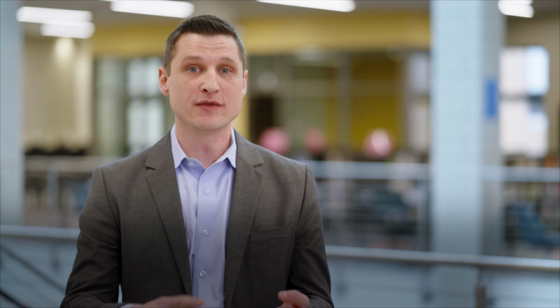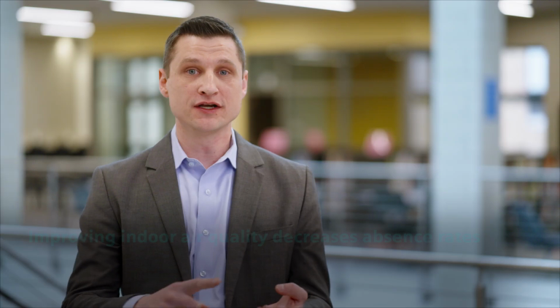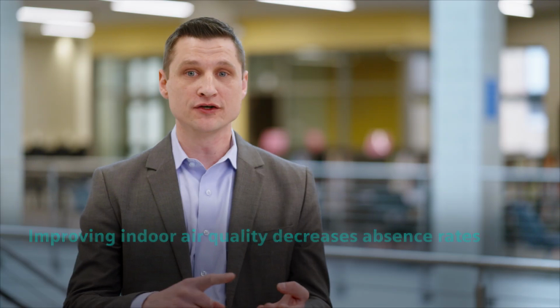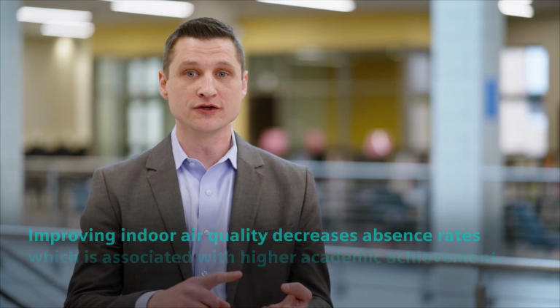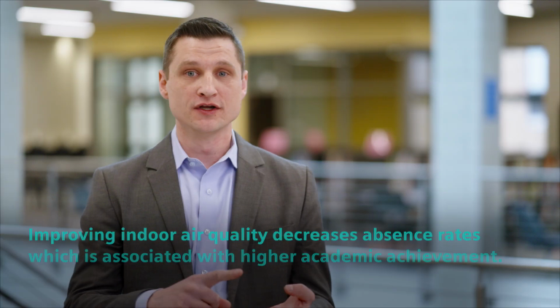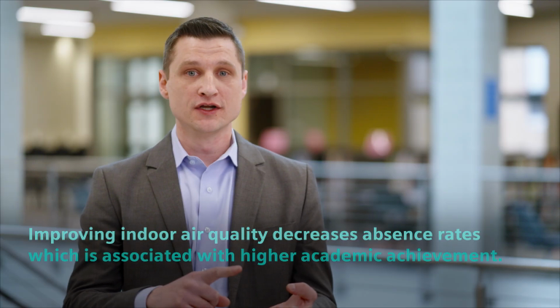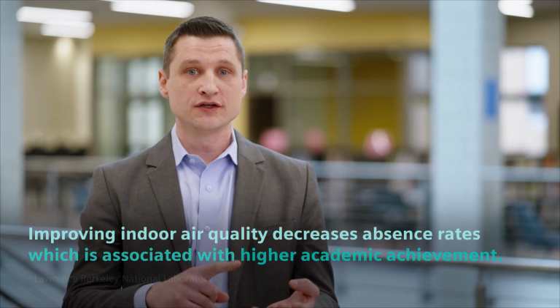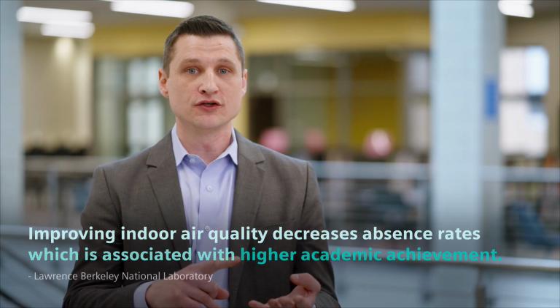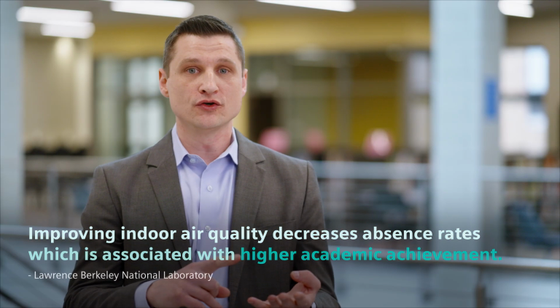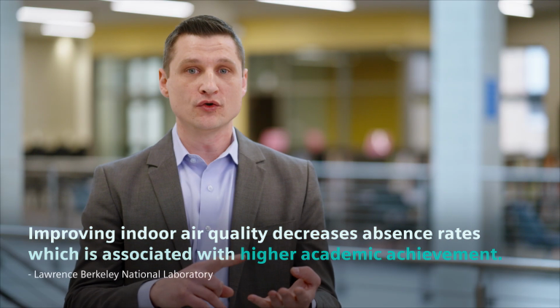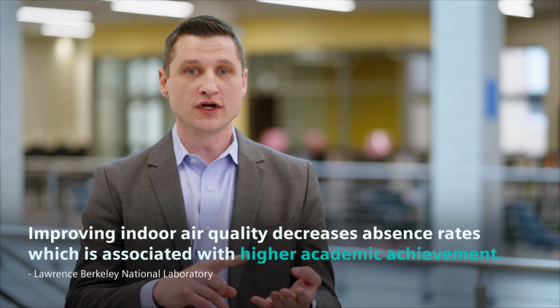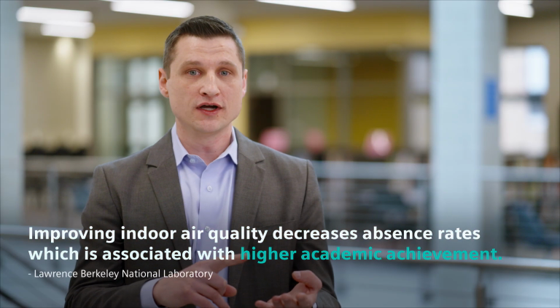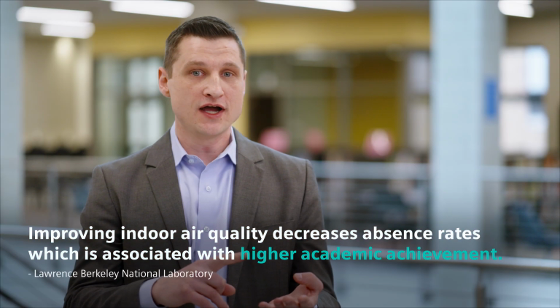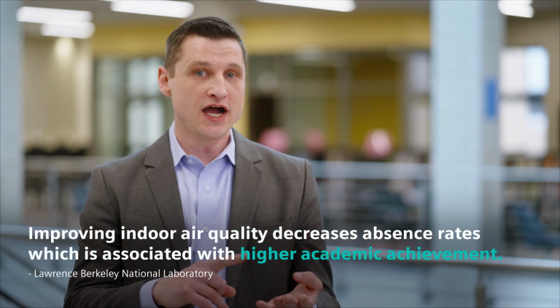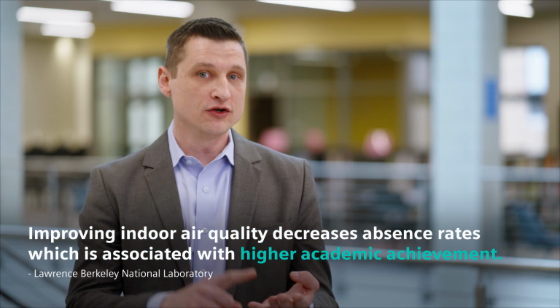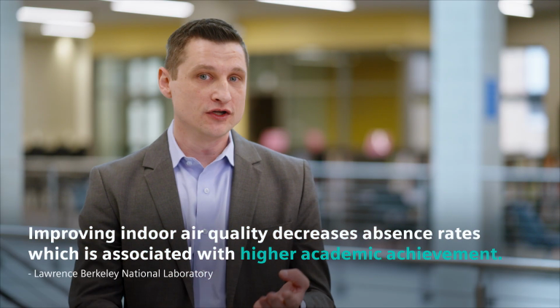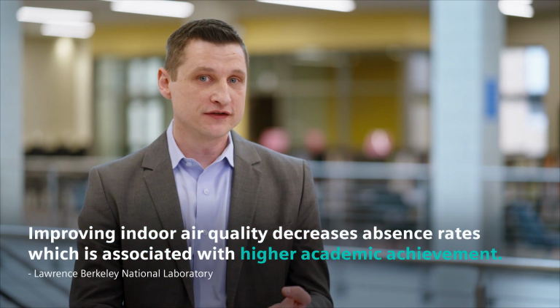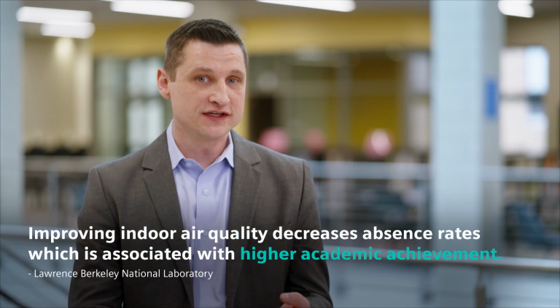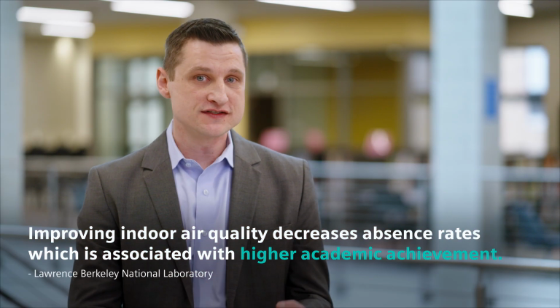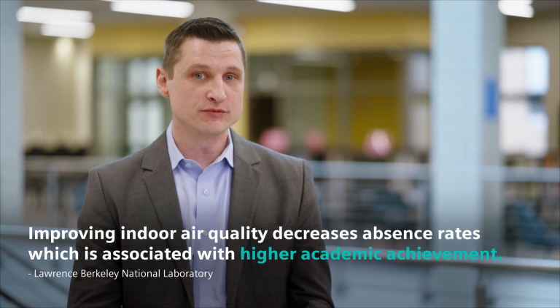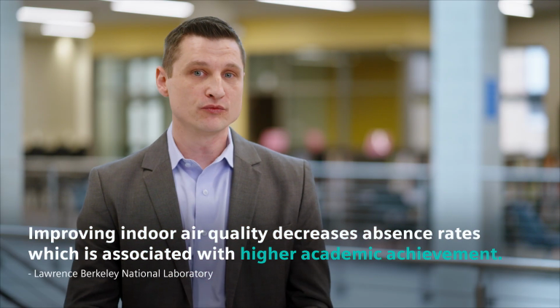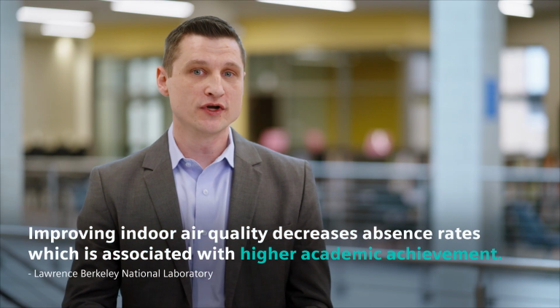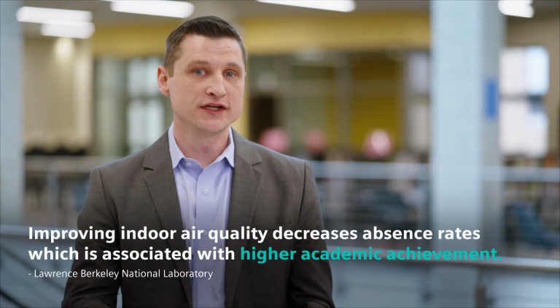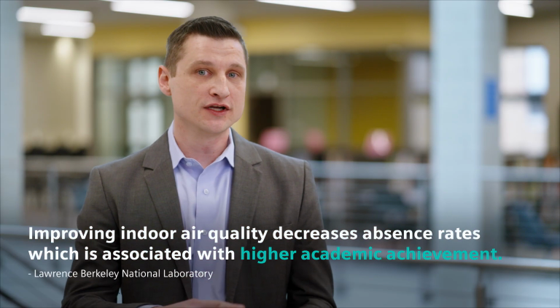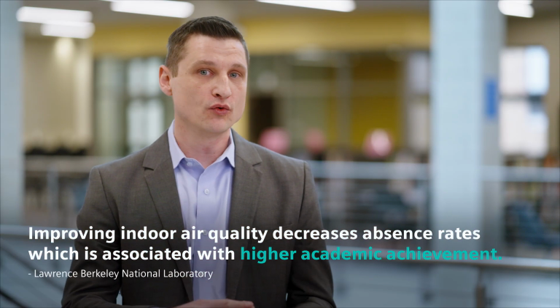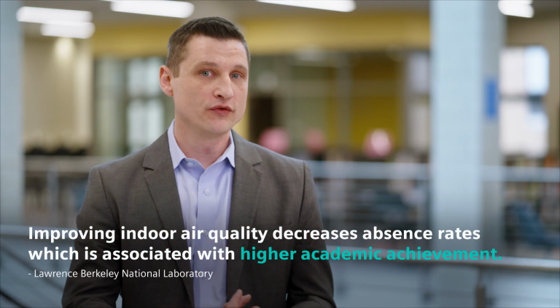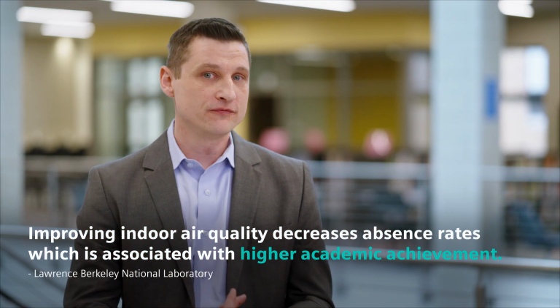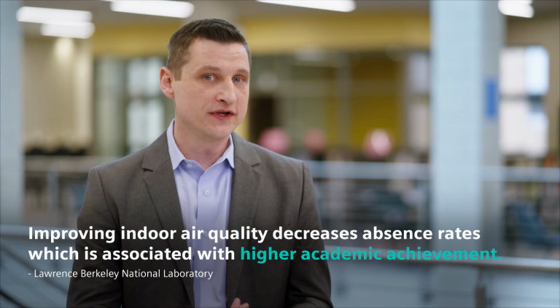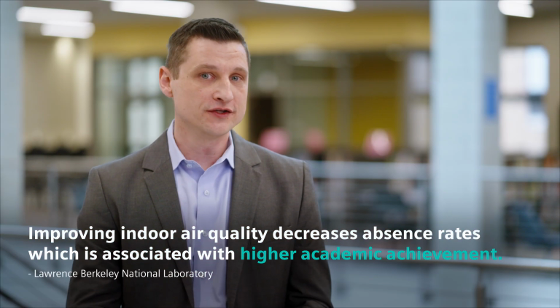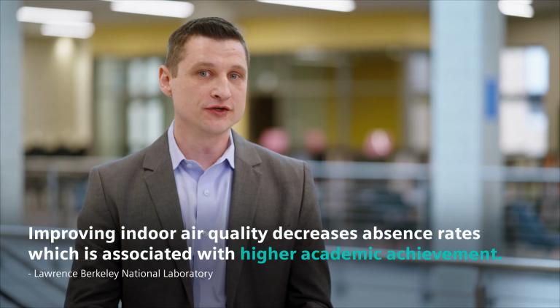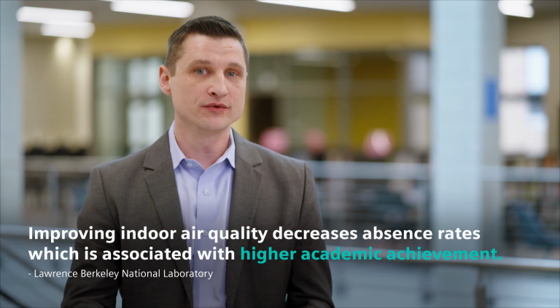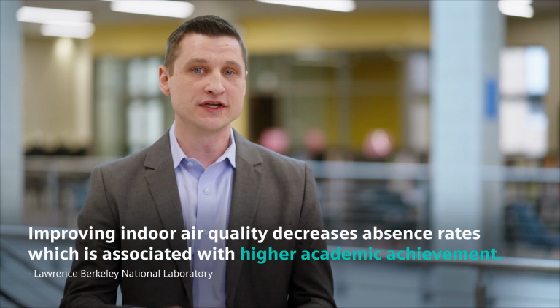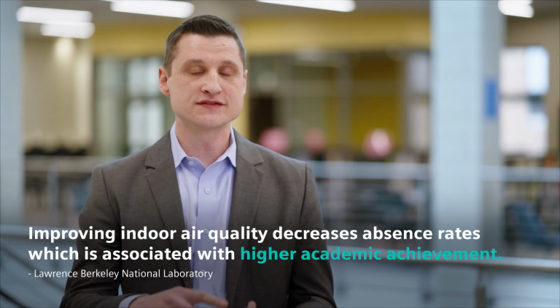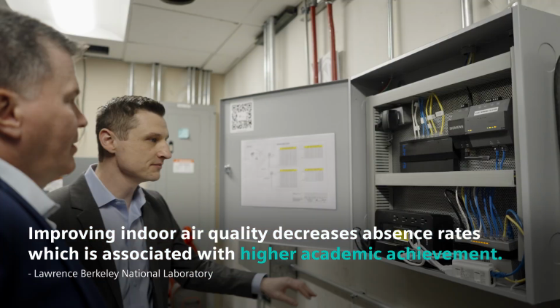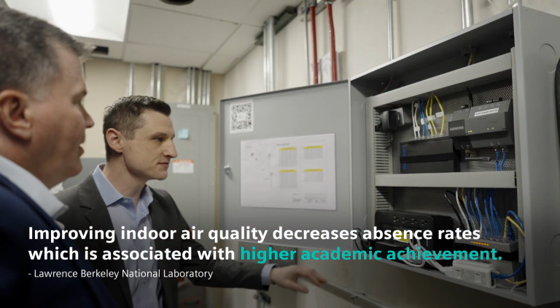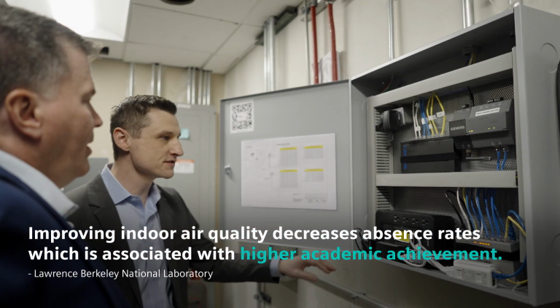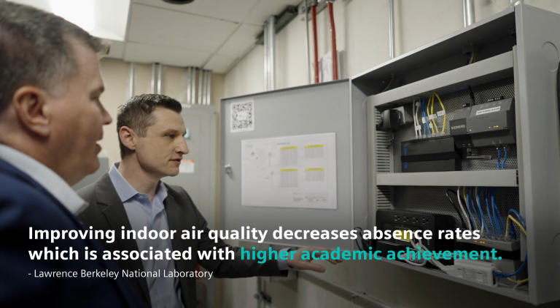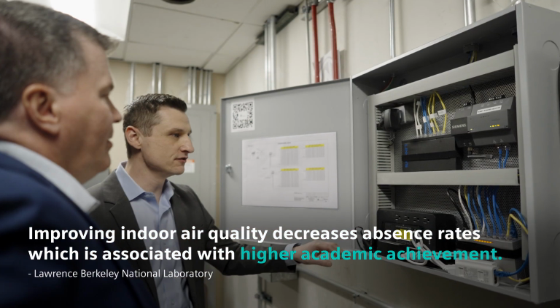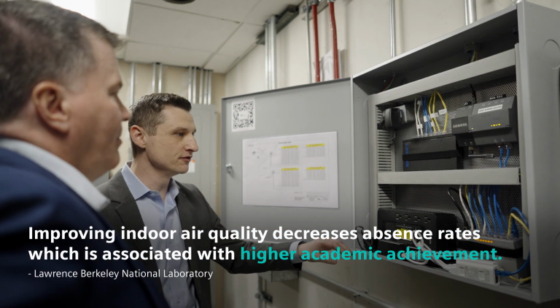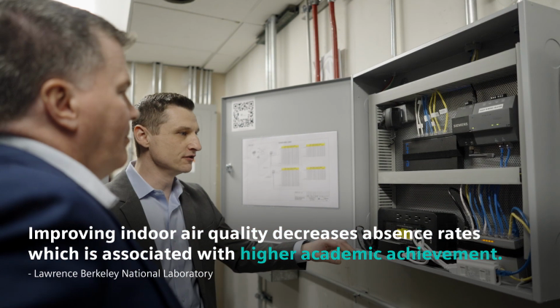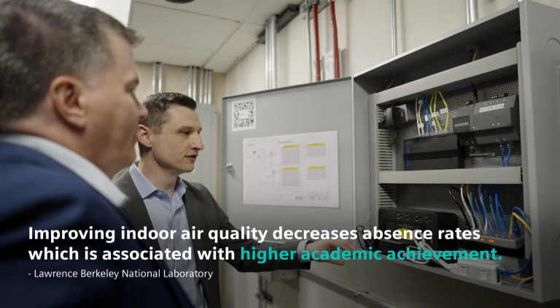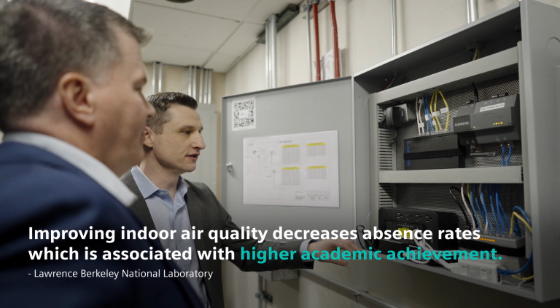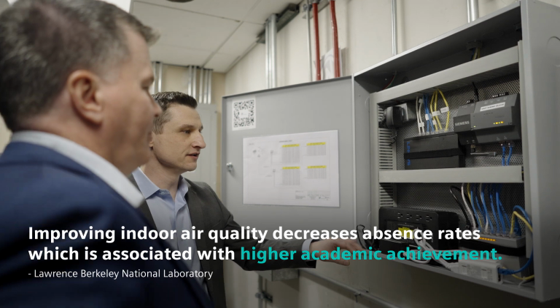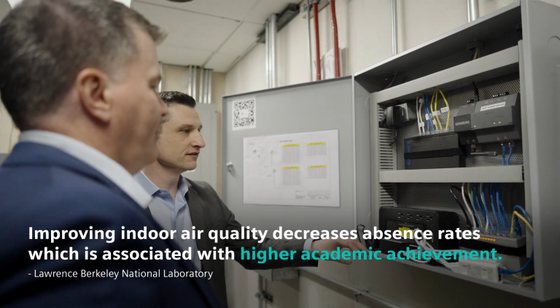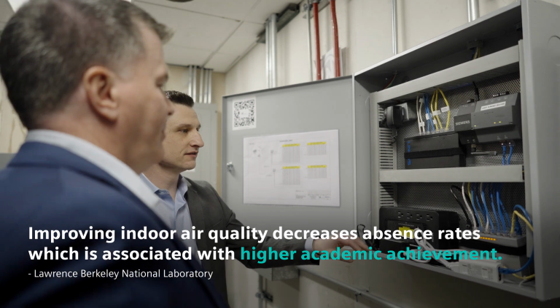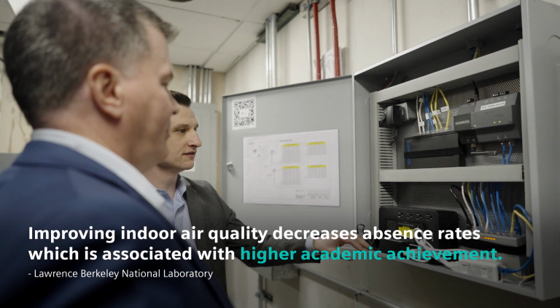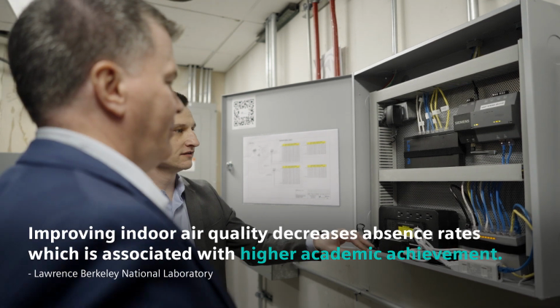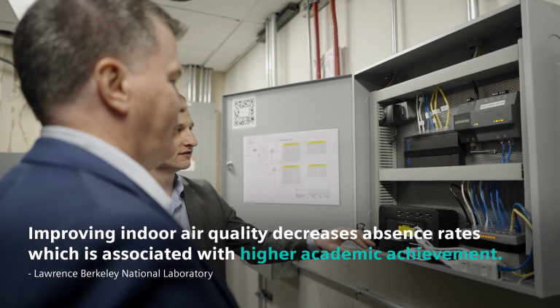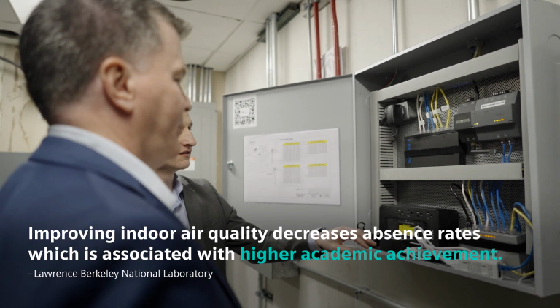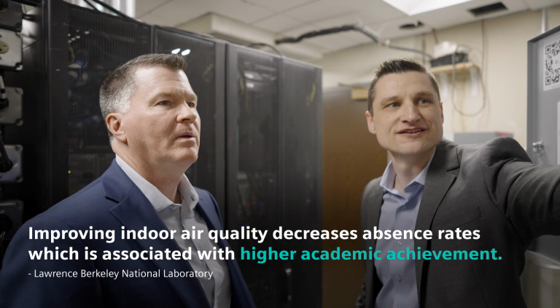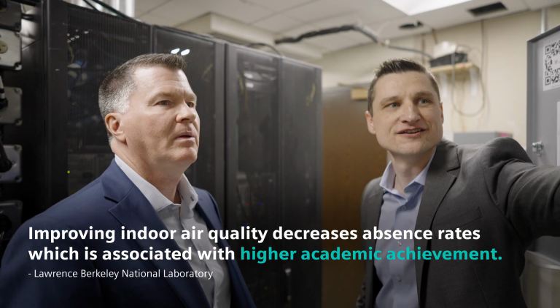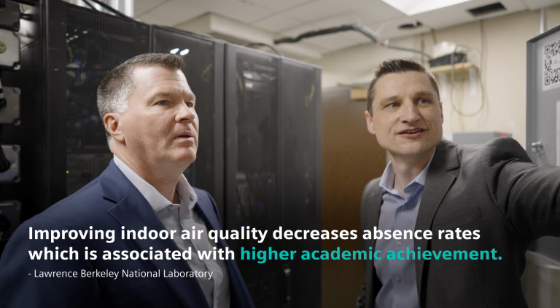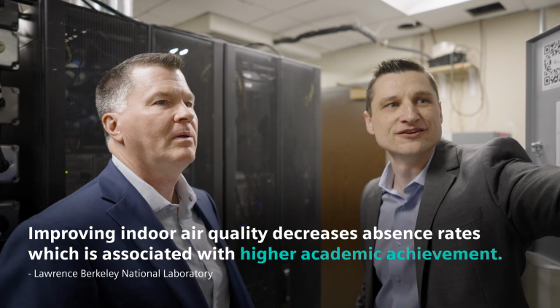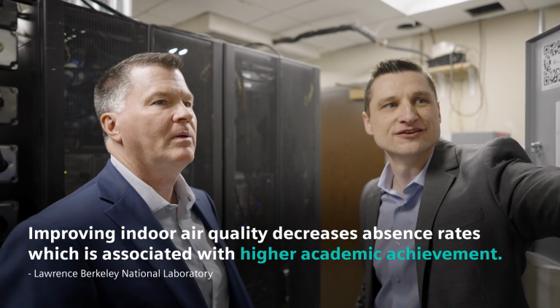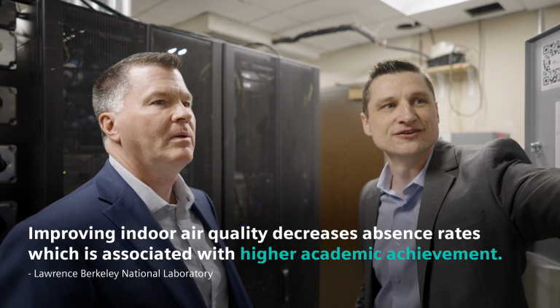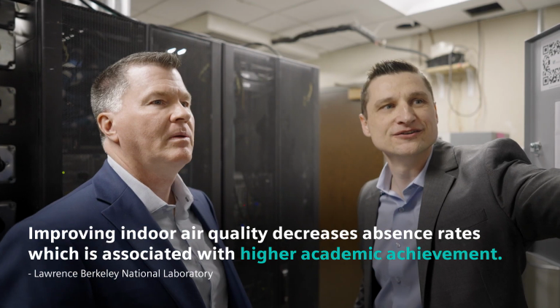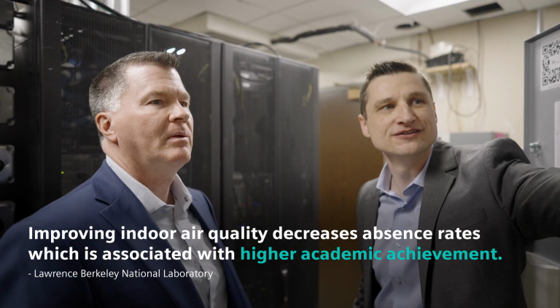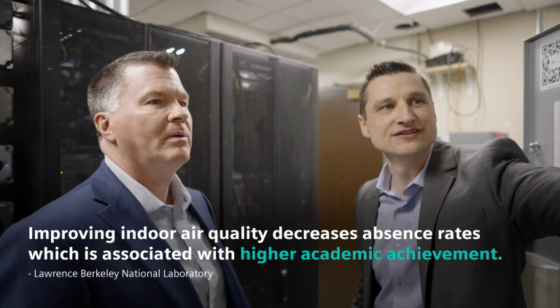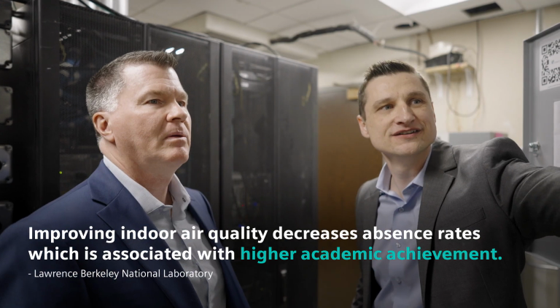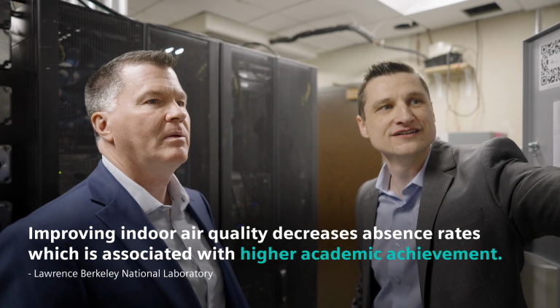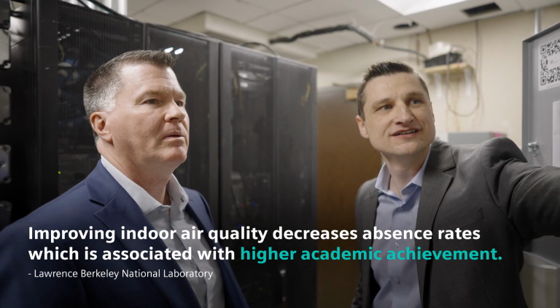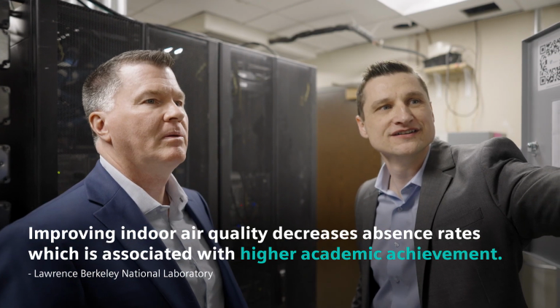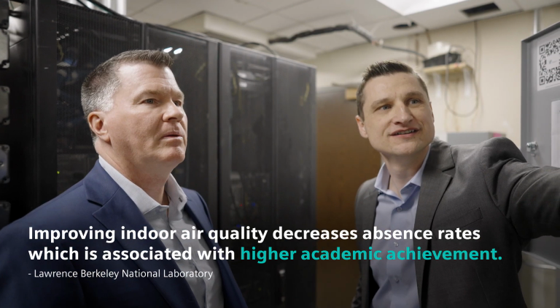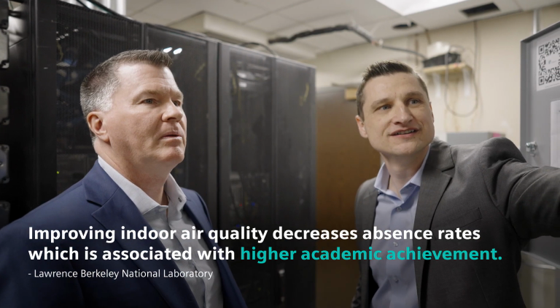We monitor how long things have been running, failure rates, and it's more information to more stakeholders instantly.